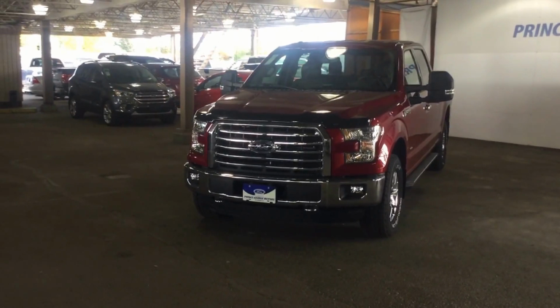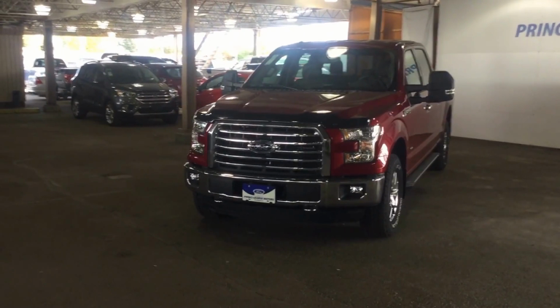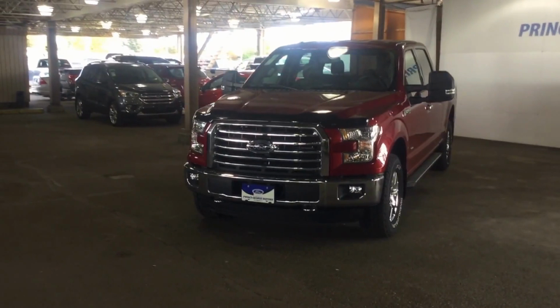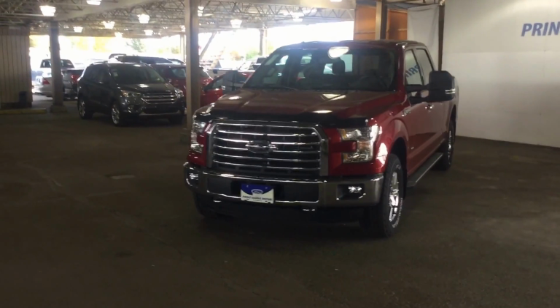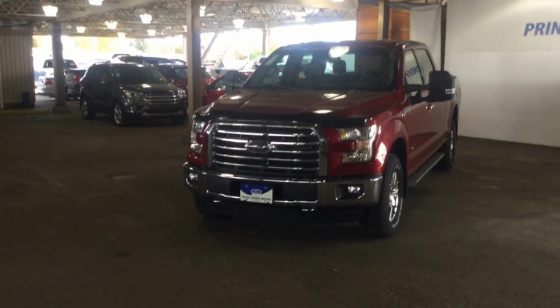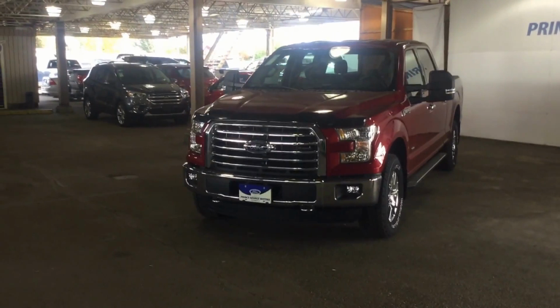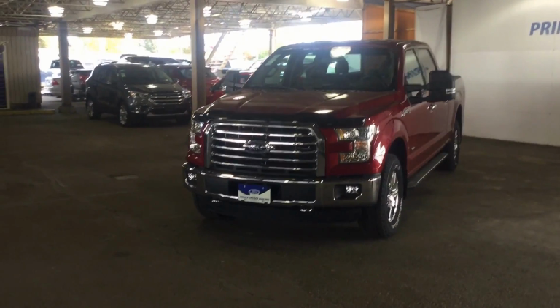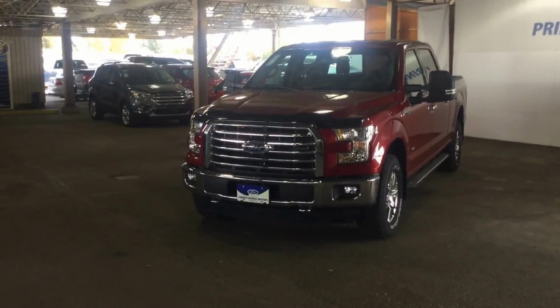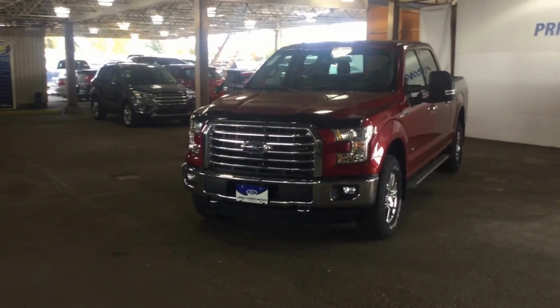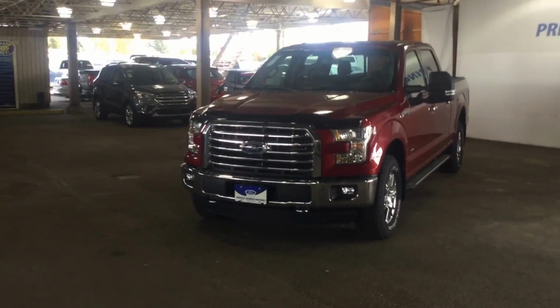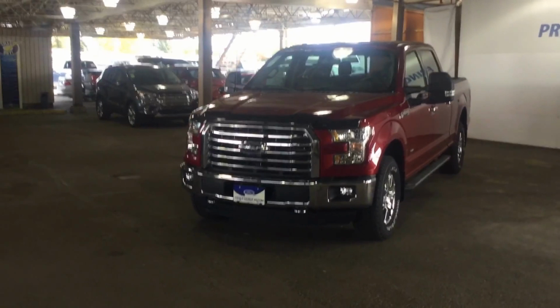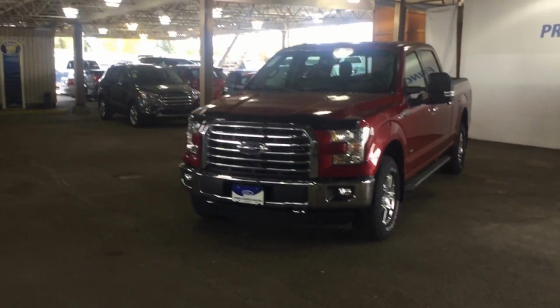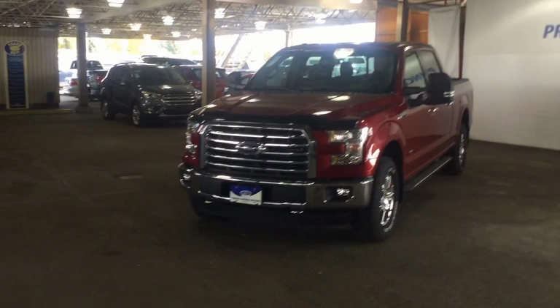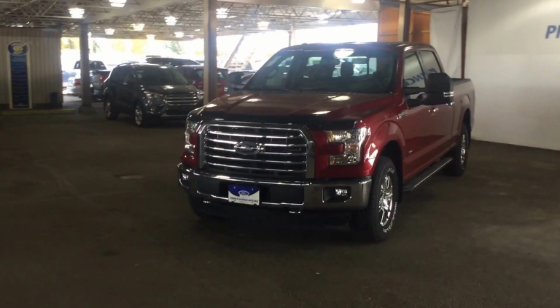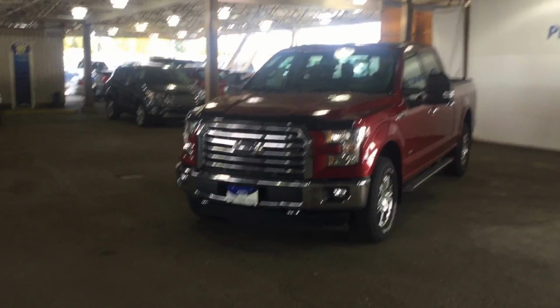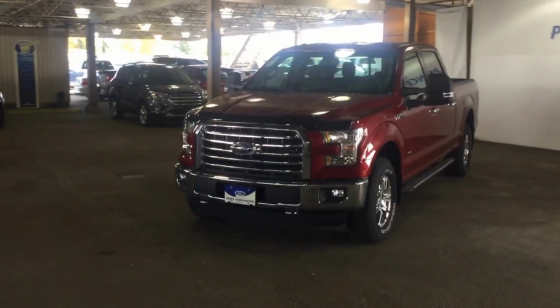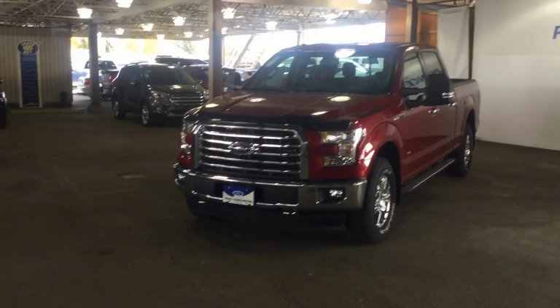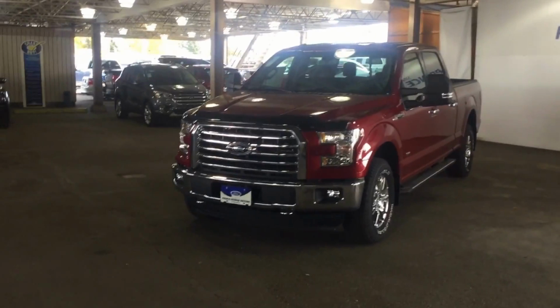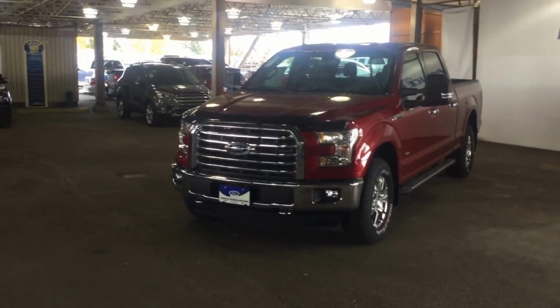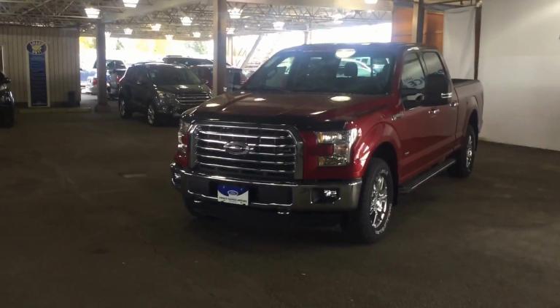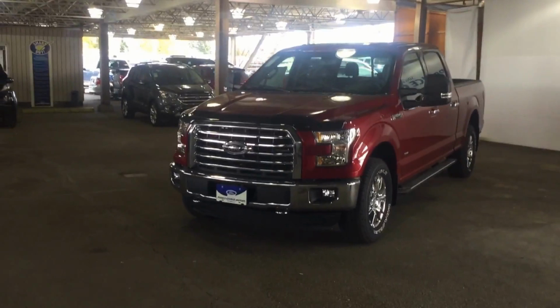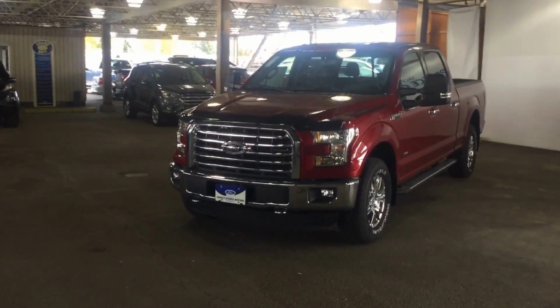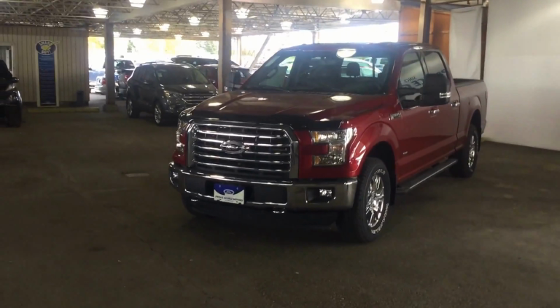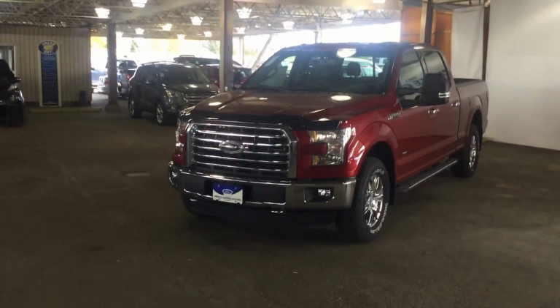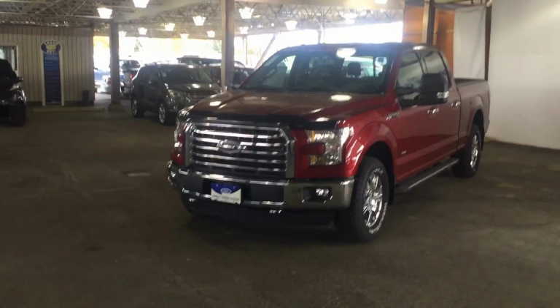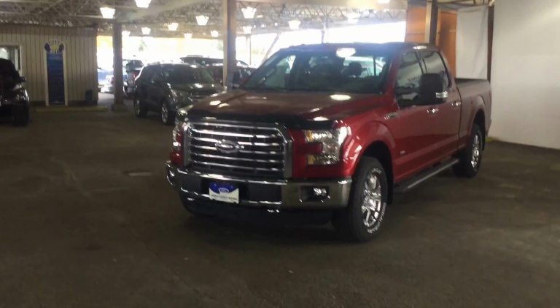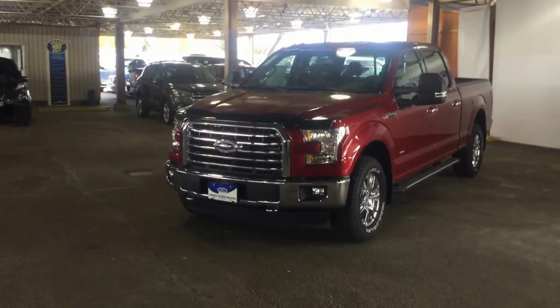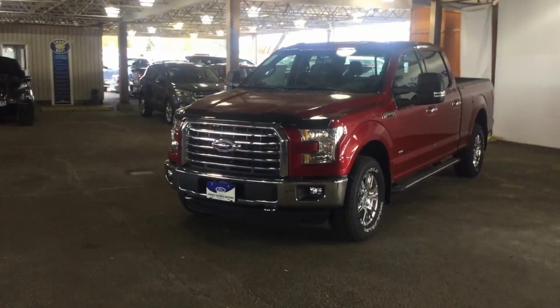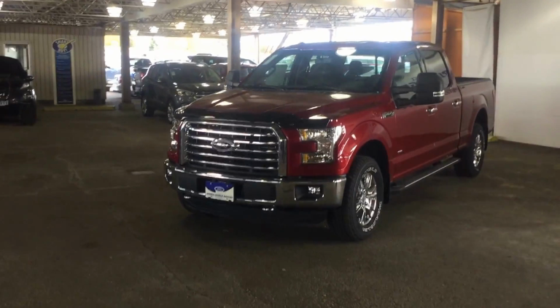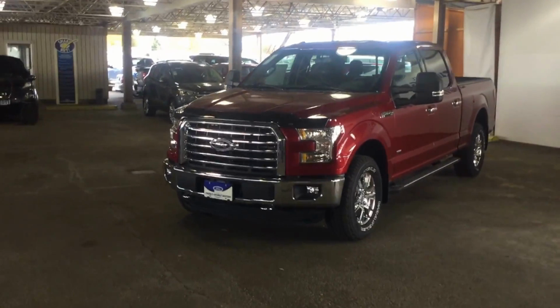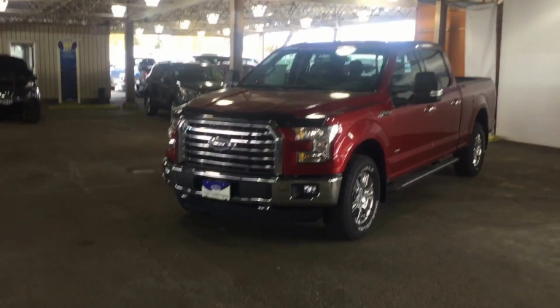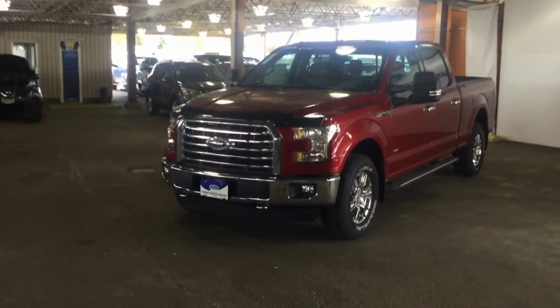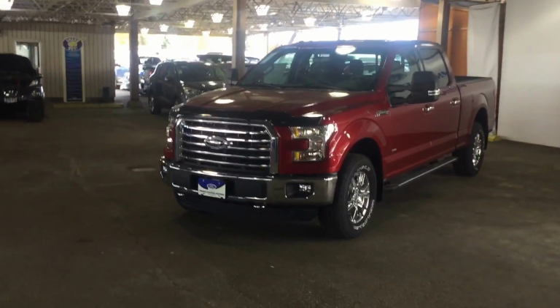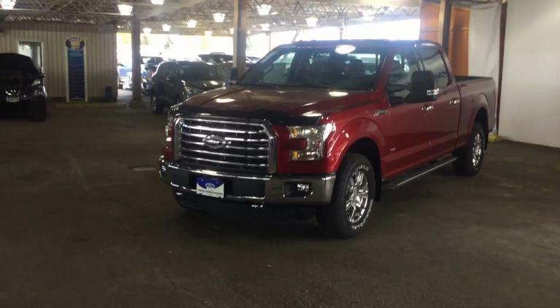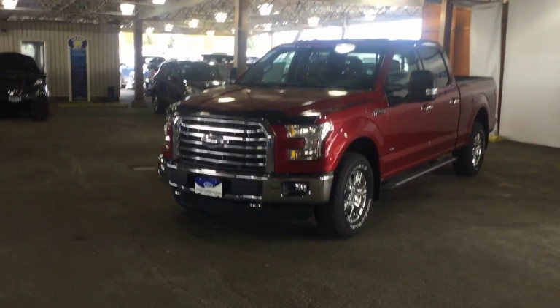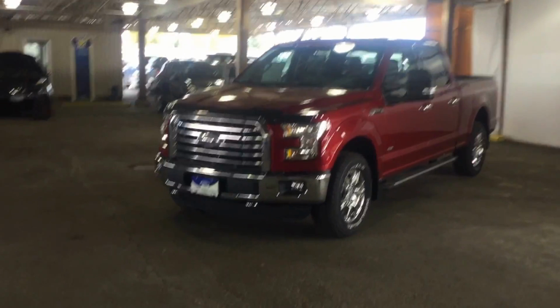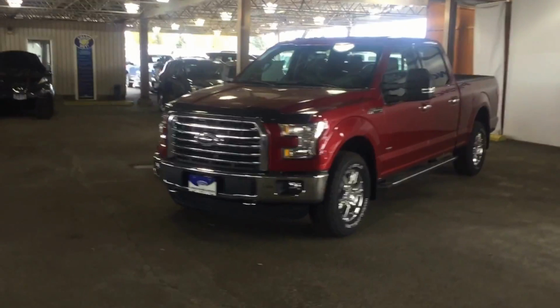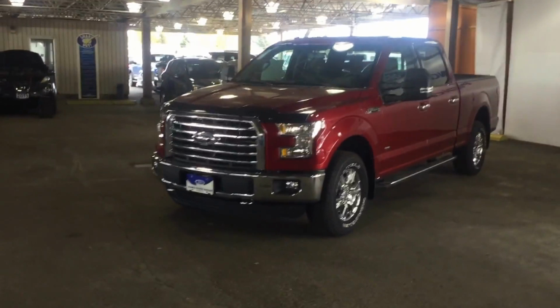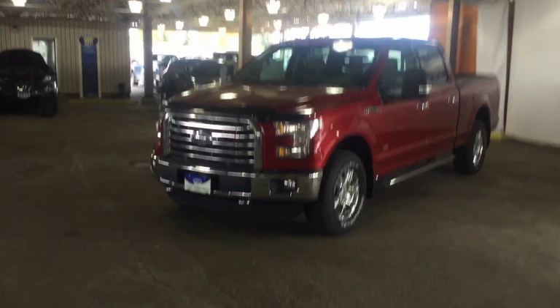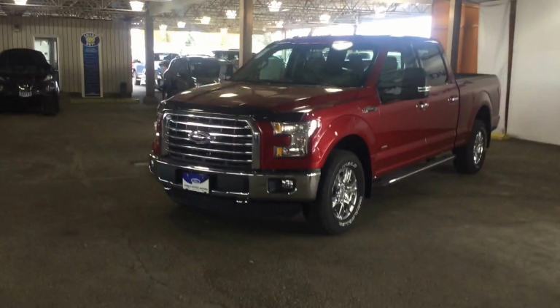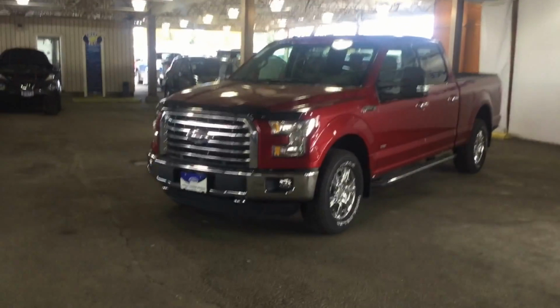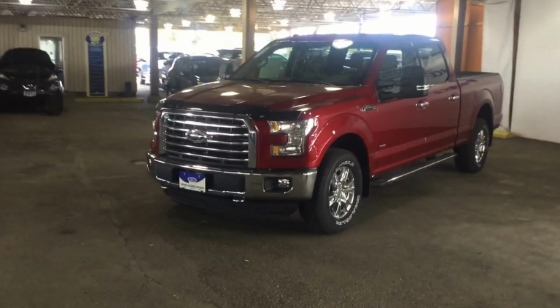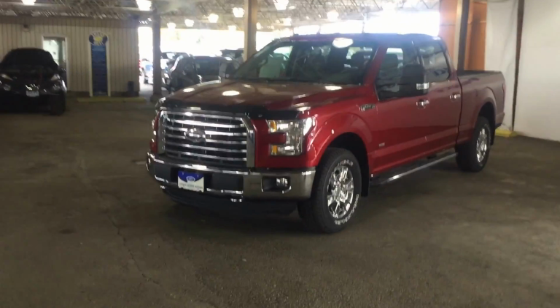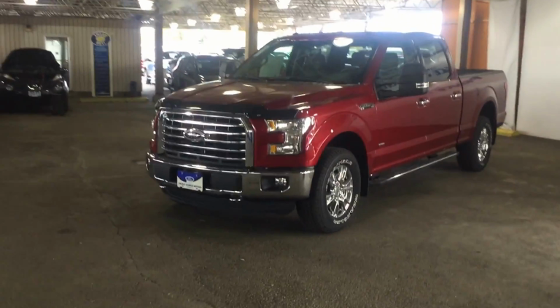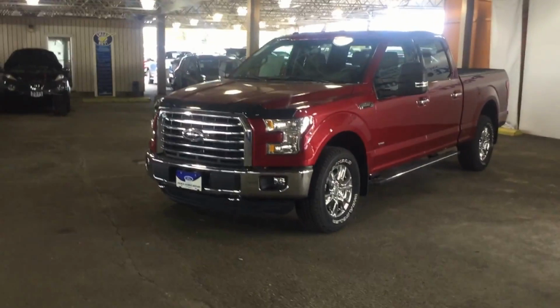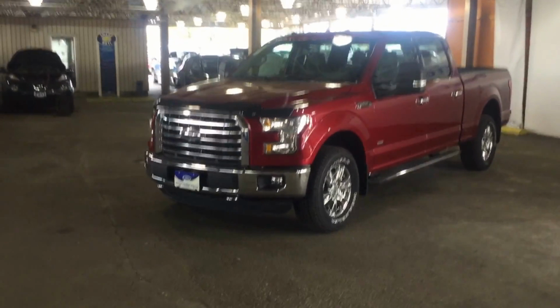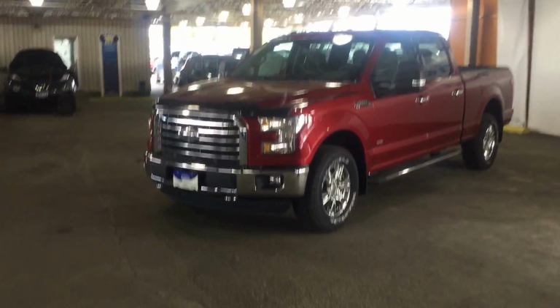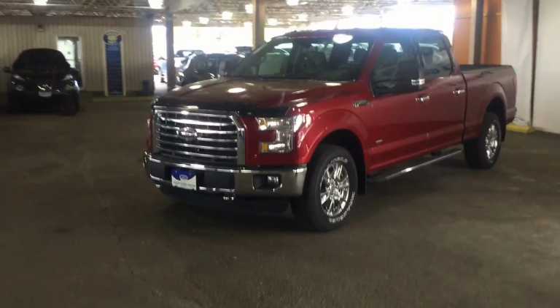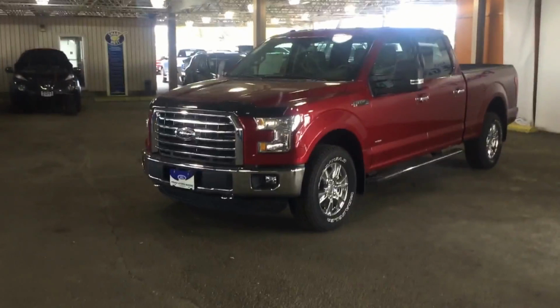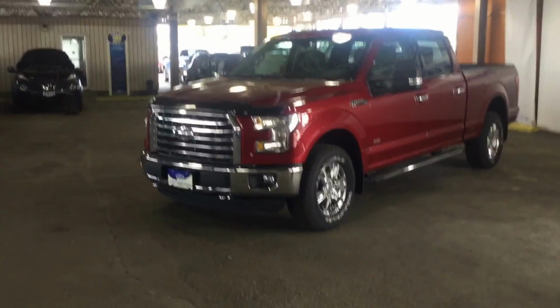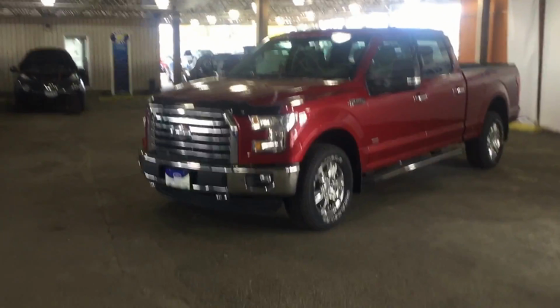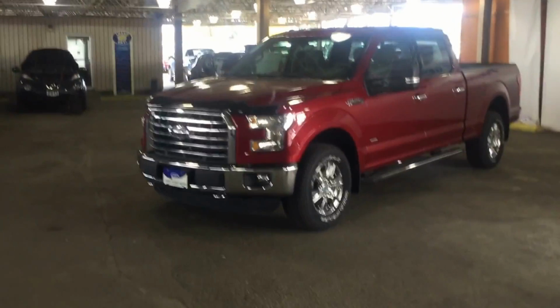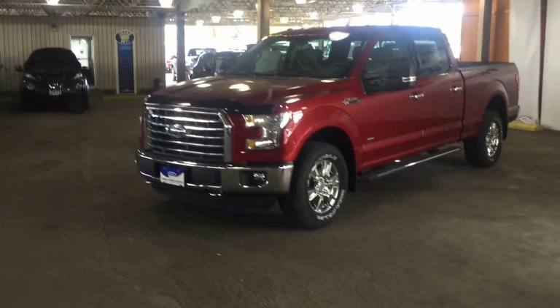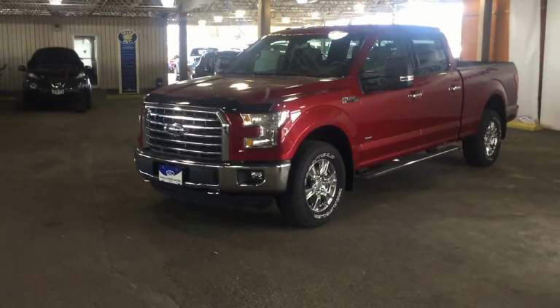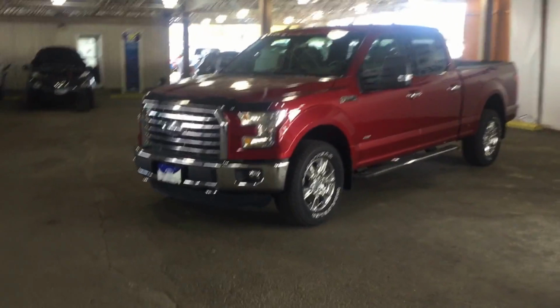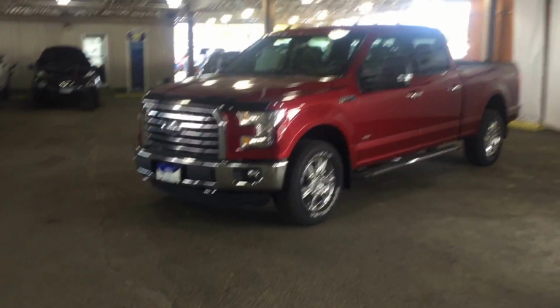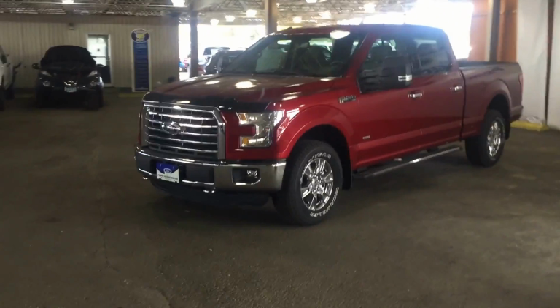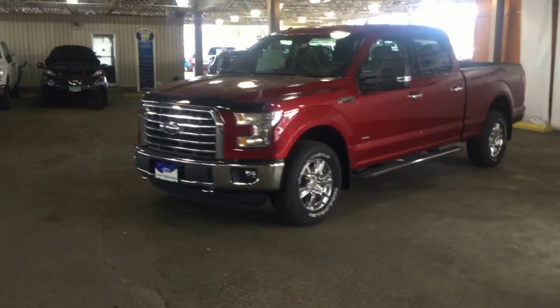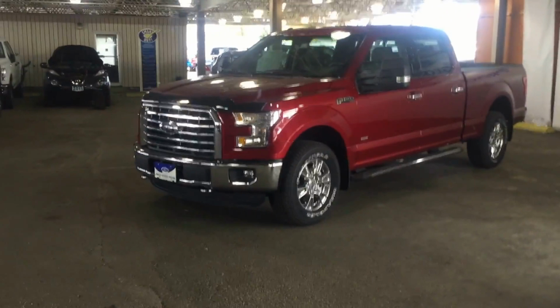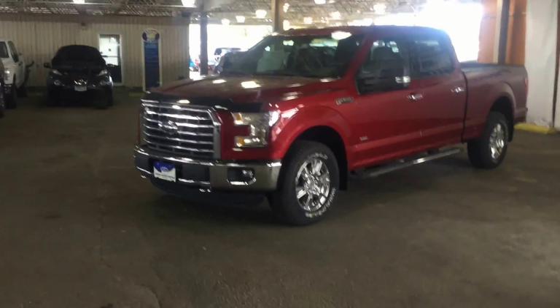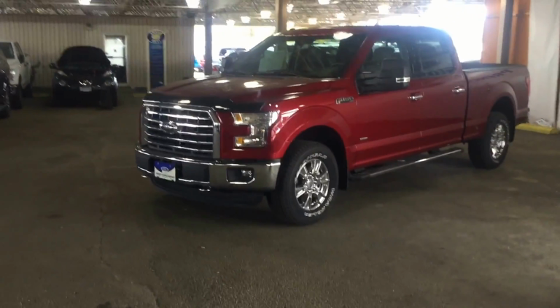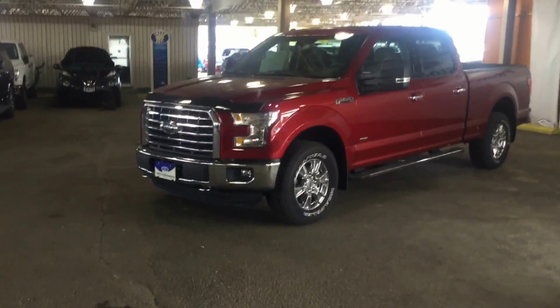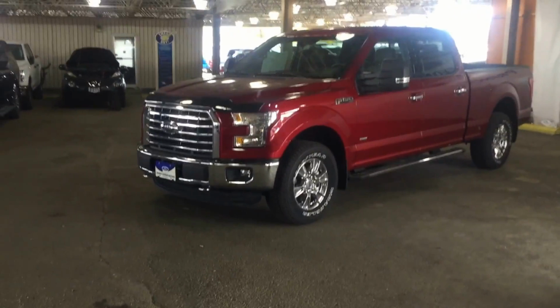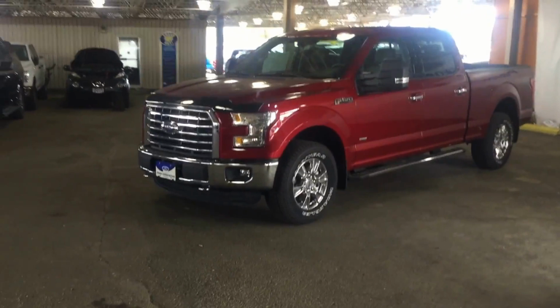Today we have a F-150 SuperCrew 4x4 in ruby red metallic to show you. As you can see walking around, this is a beautiful truck.